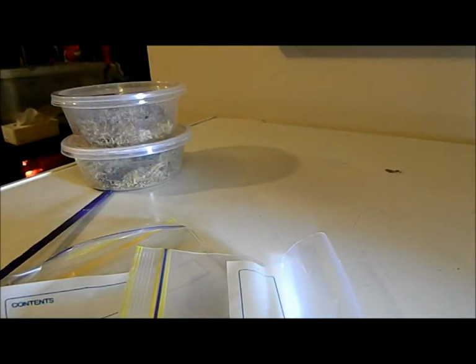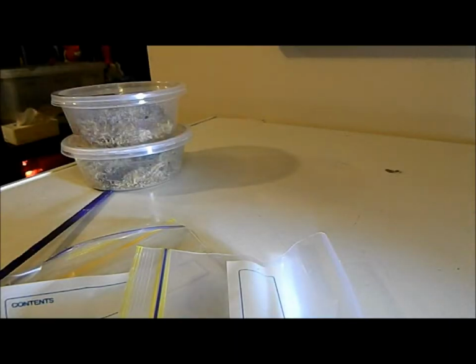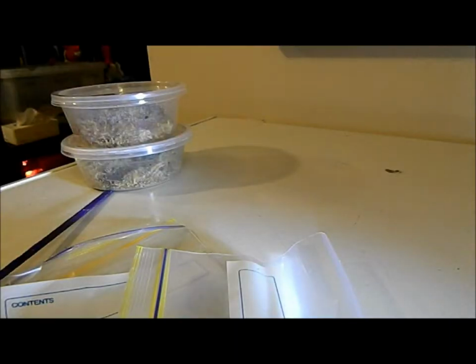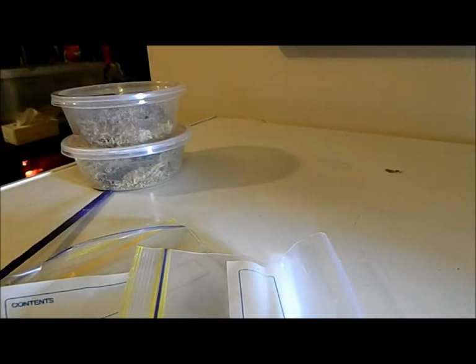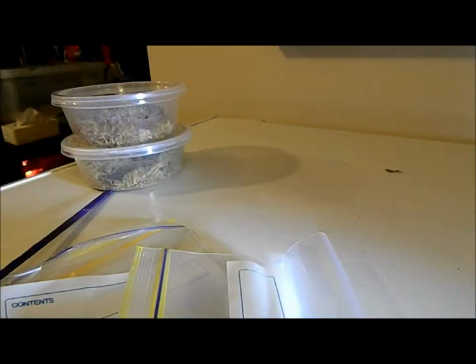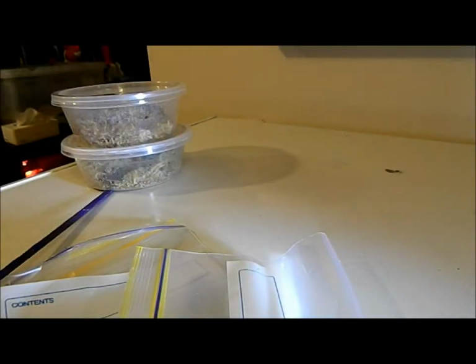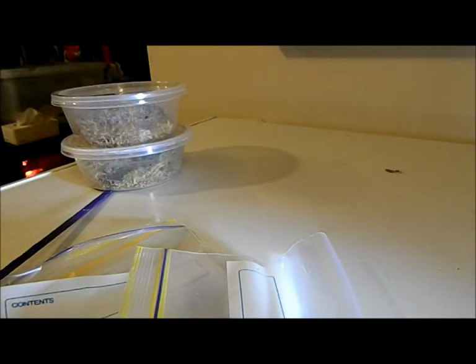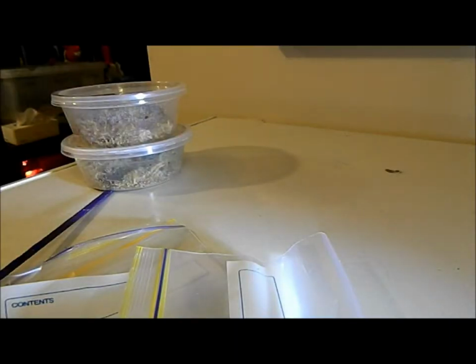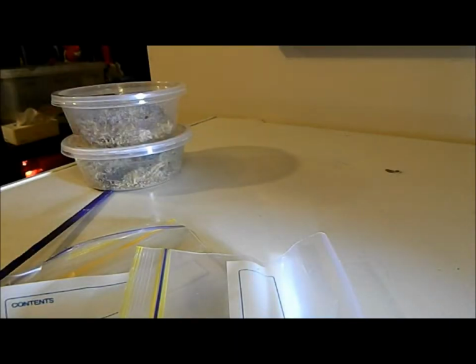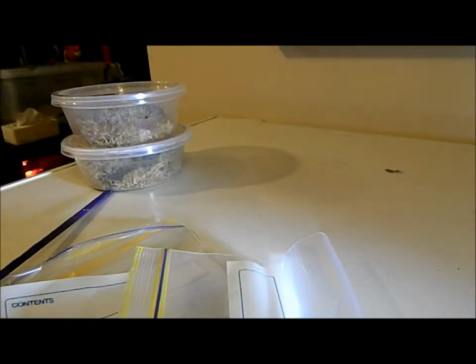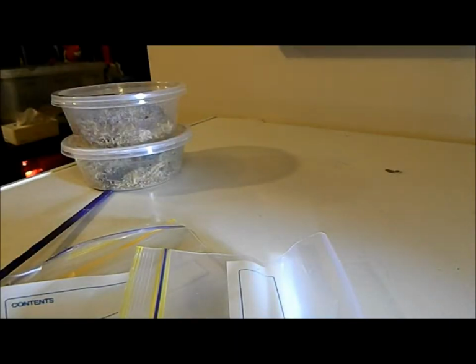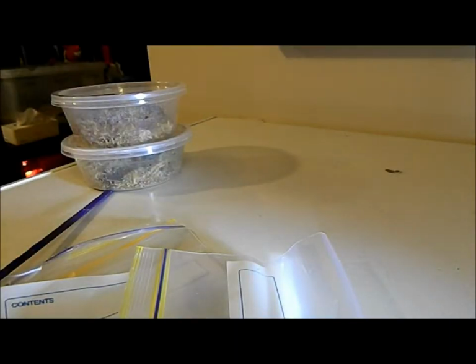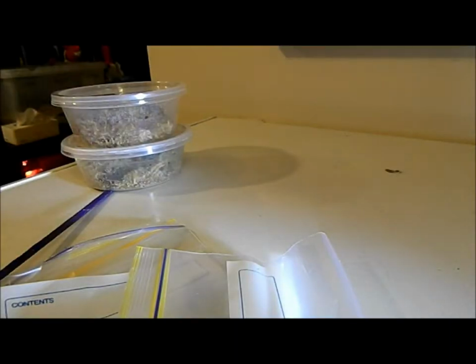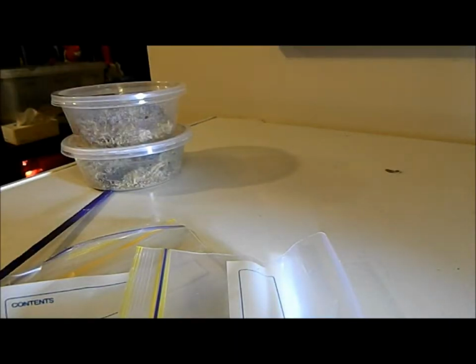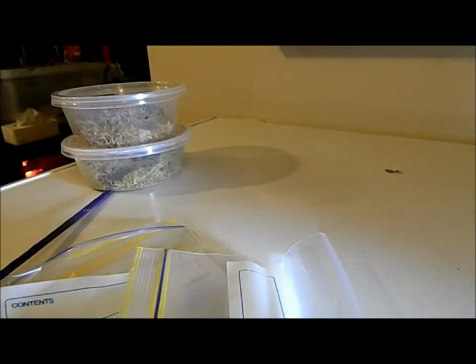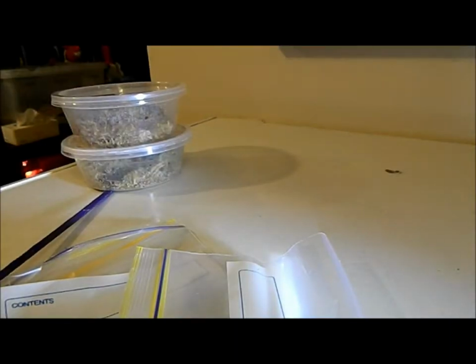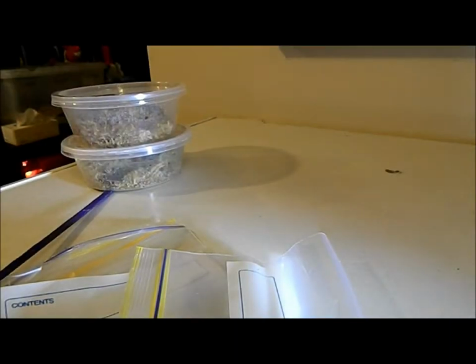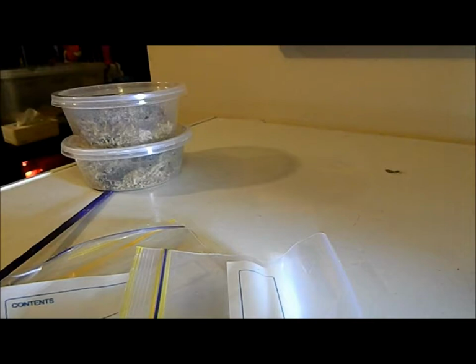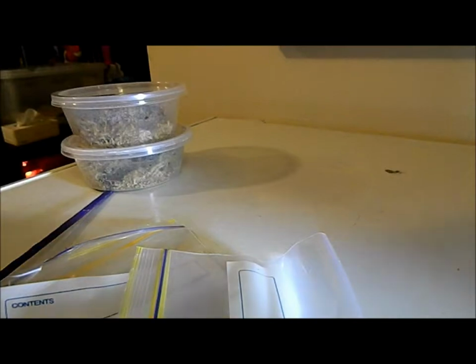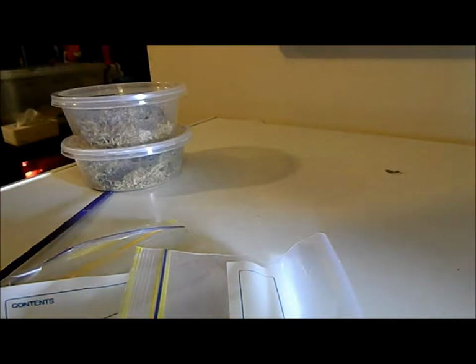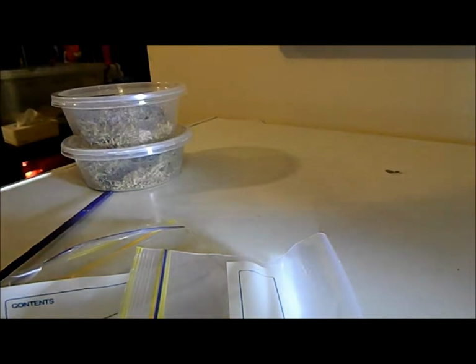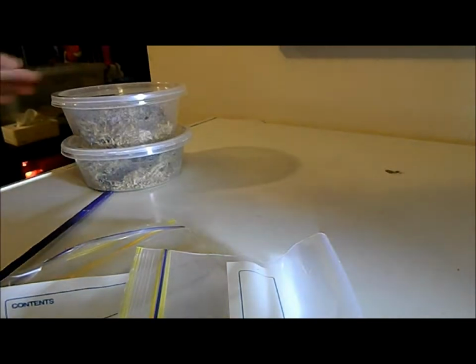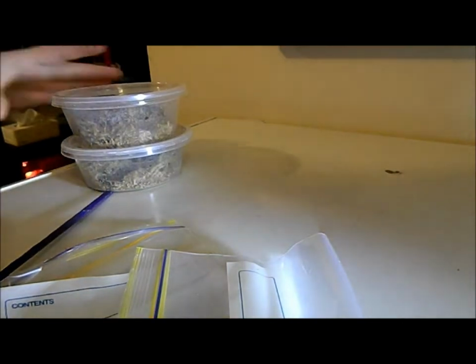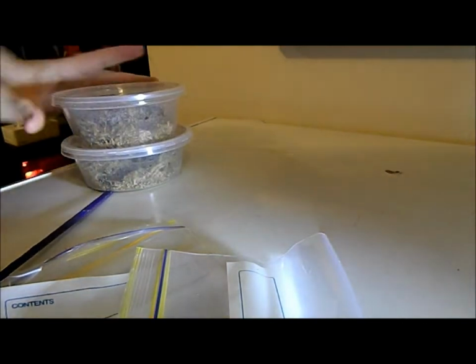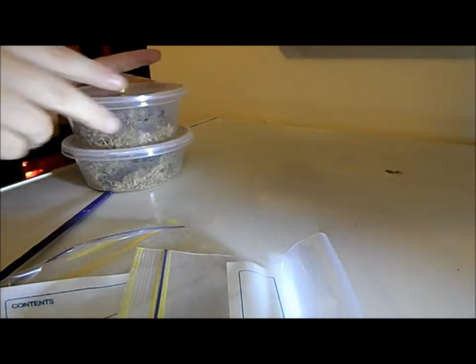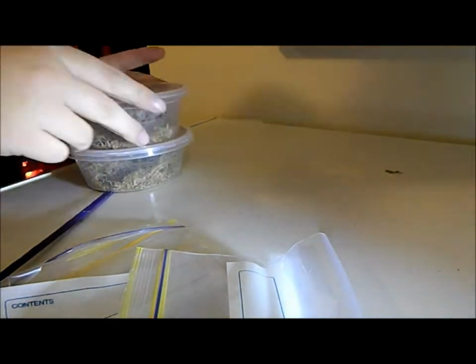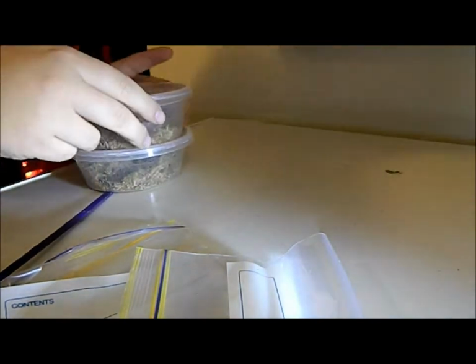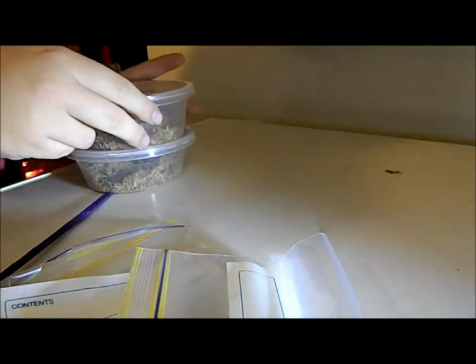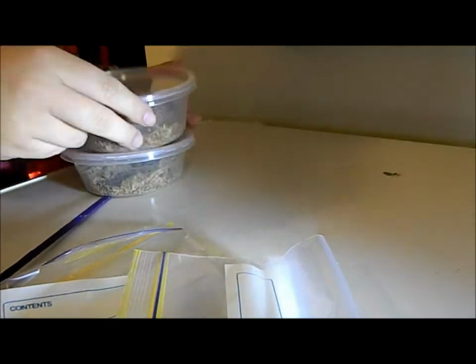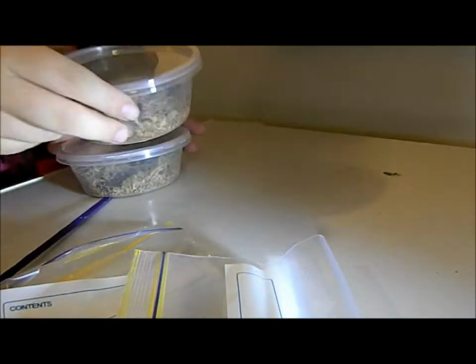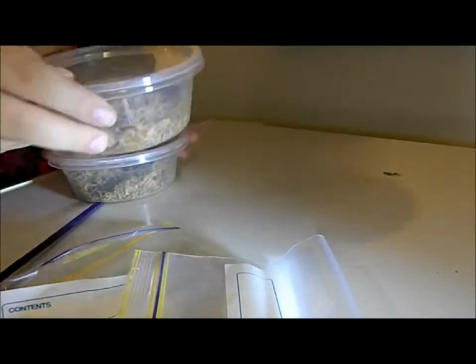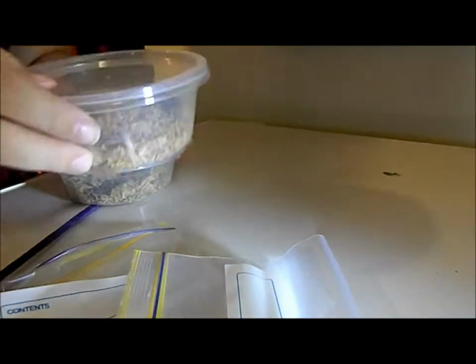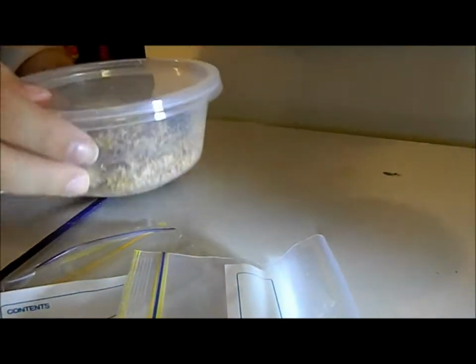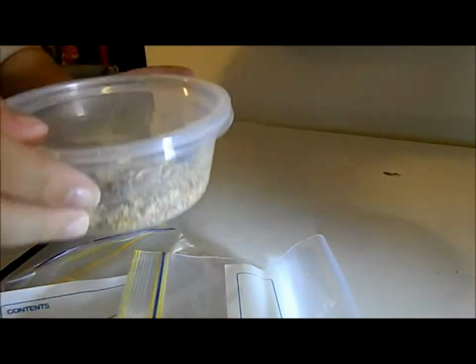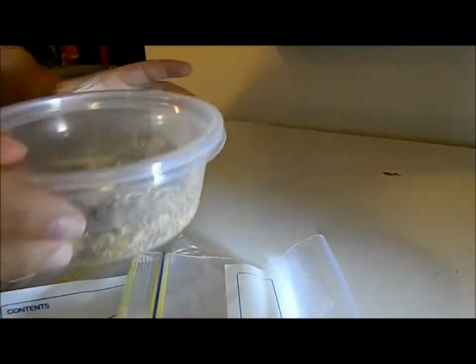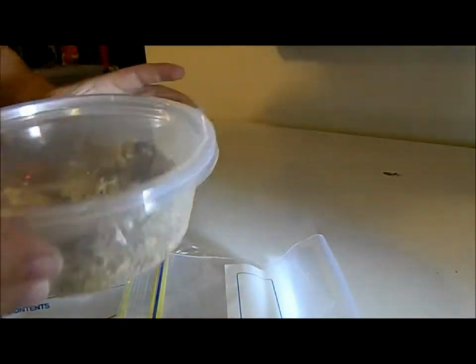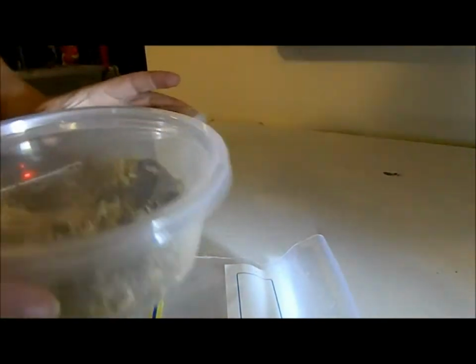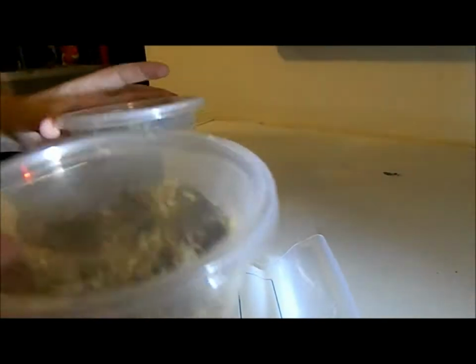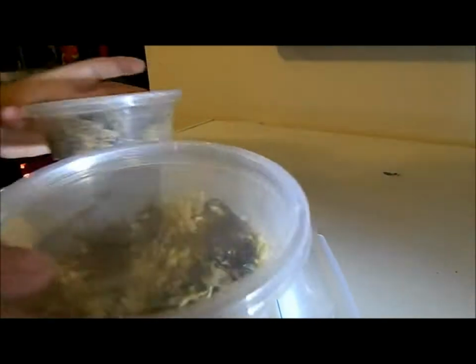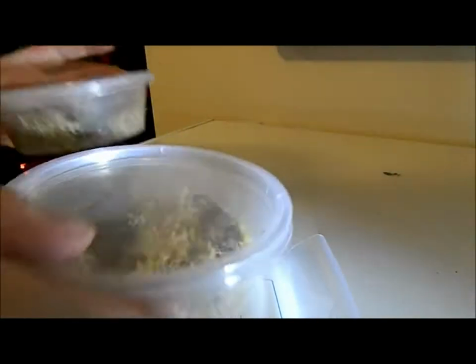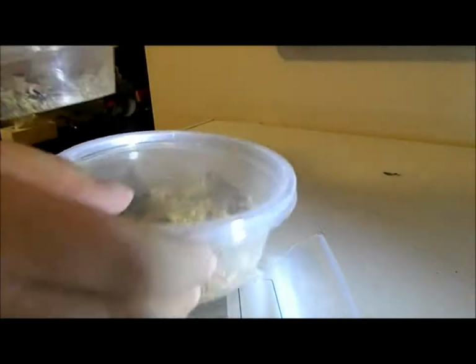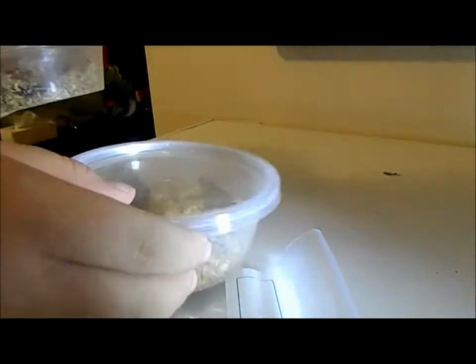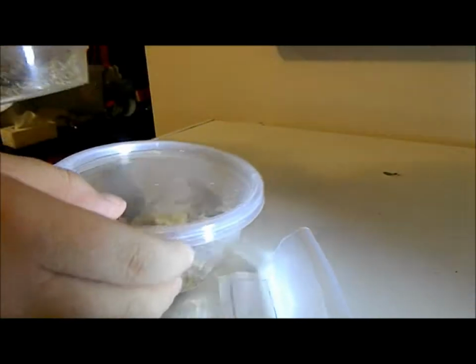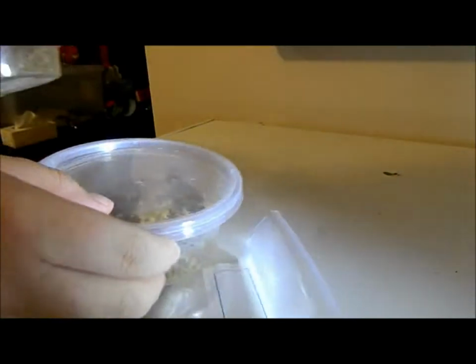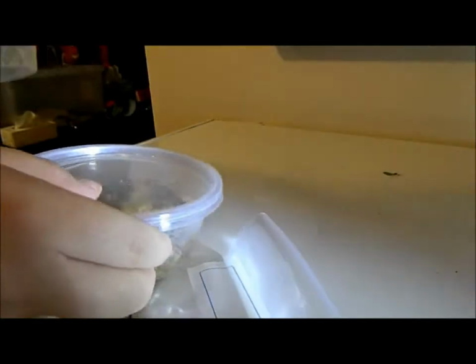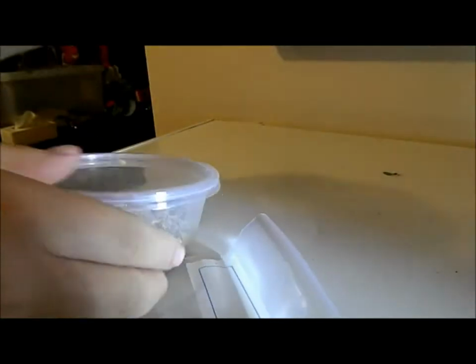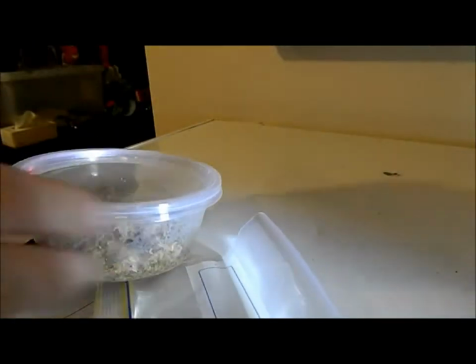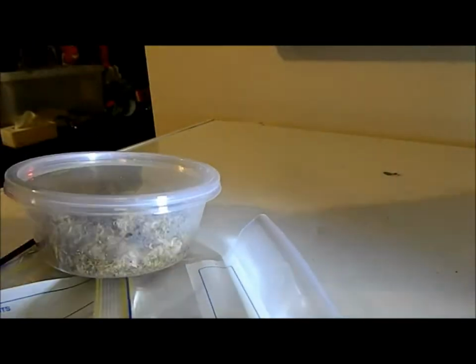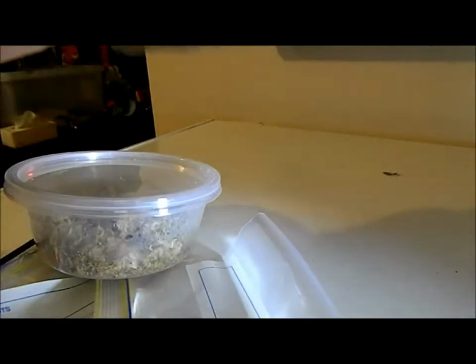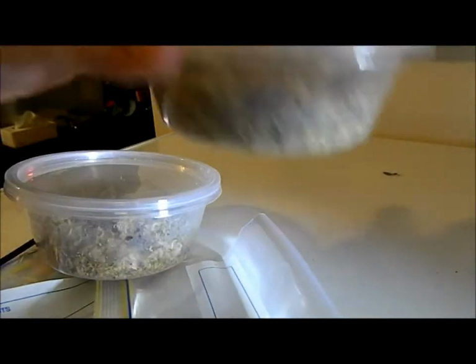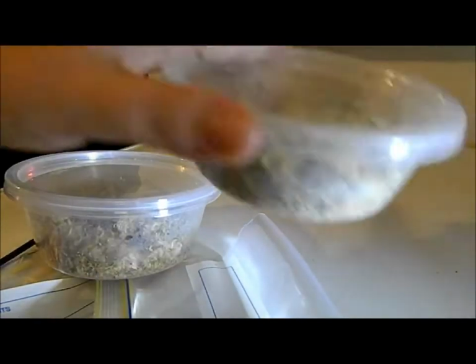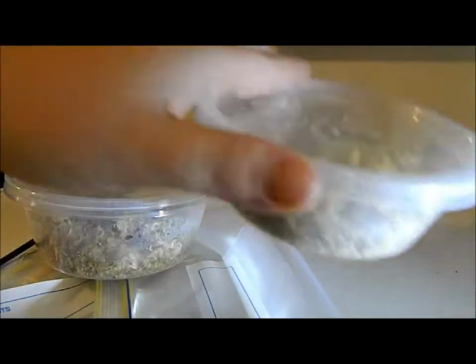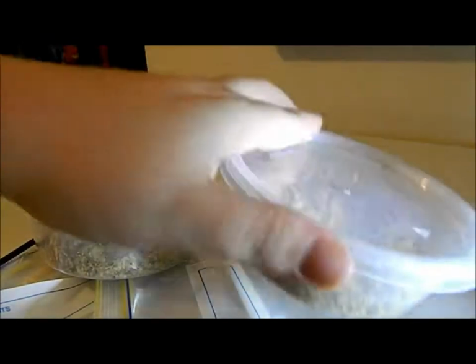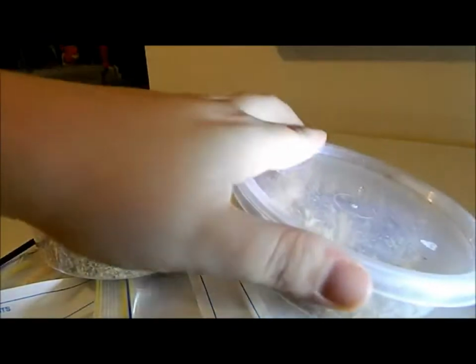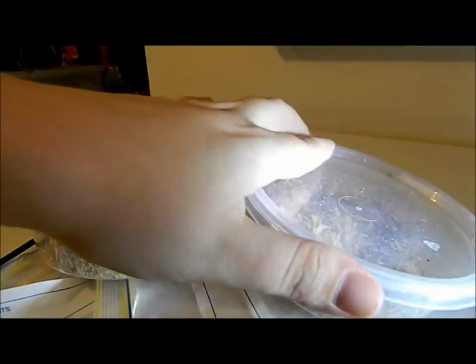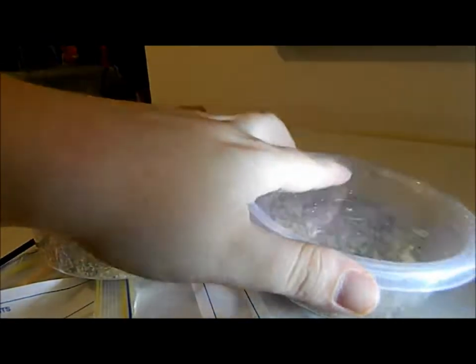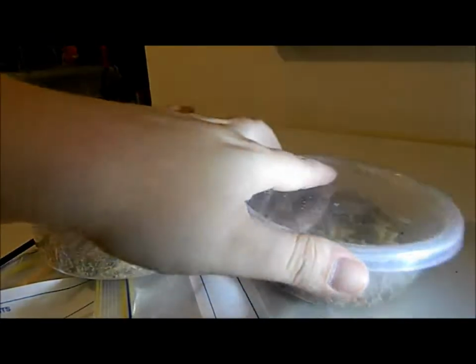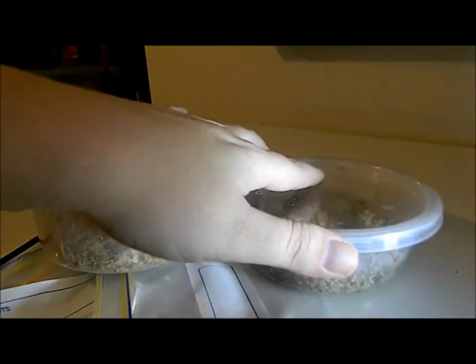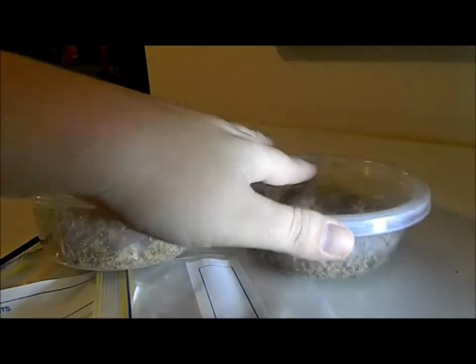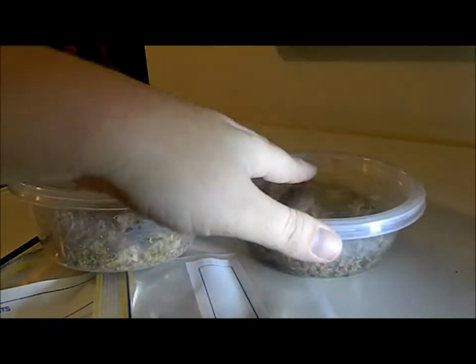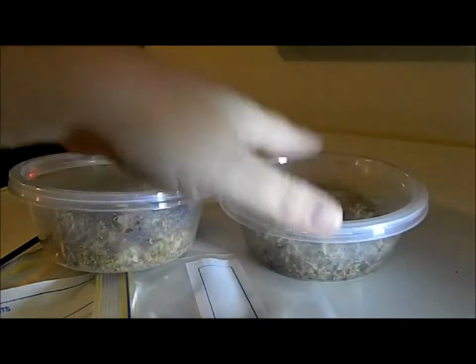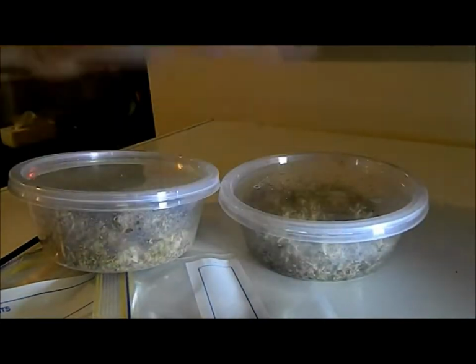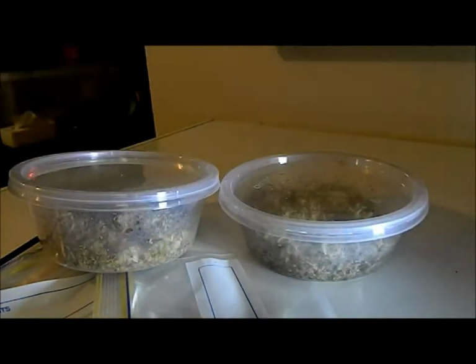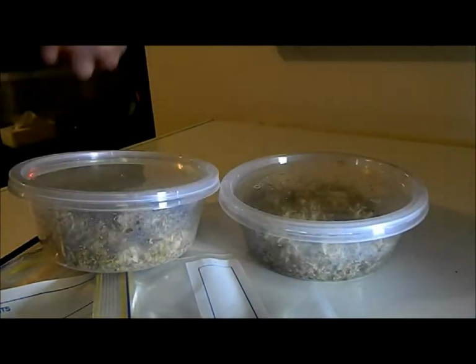Hey everyone, this is a quick video on how to sex your black rock scorpions, as a couple people asked.